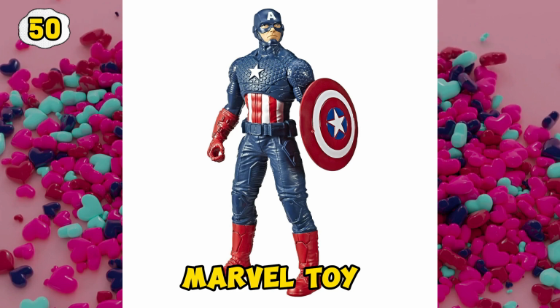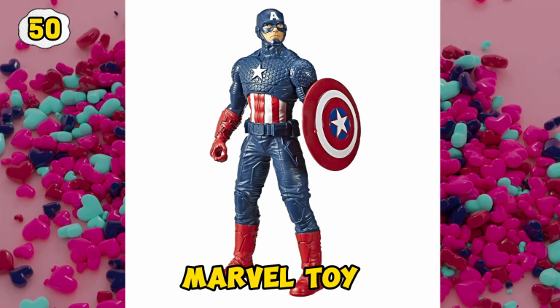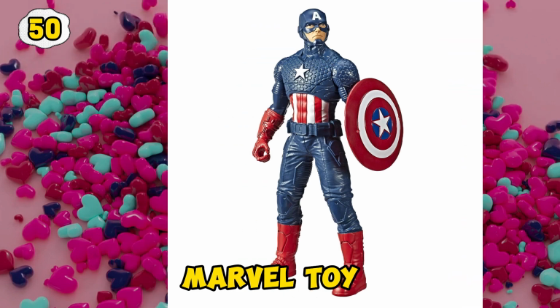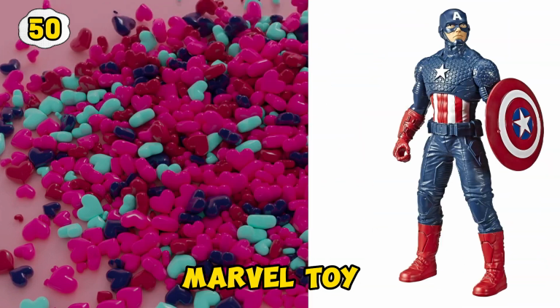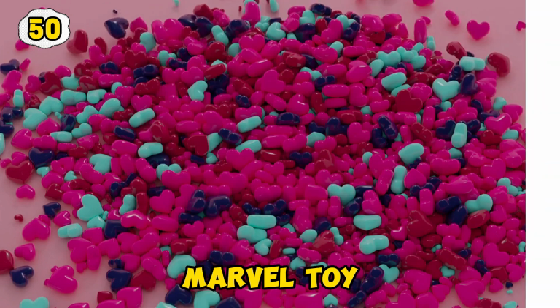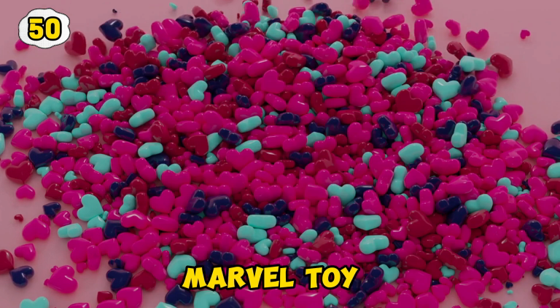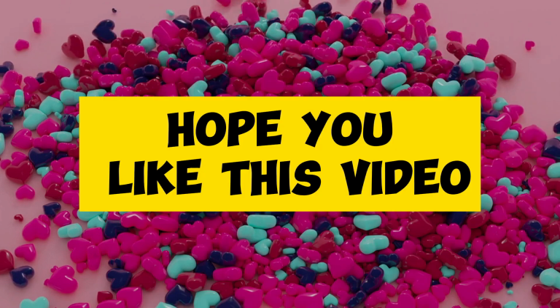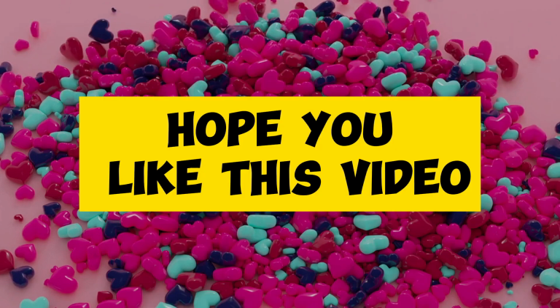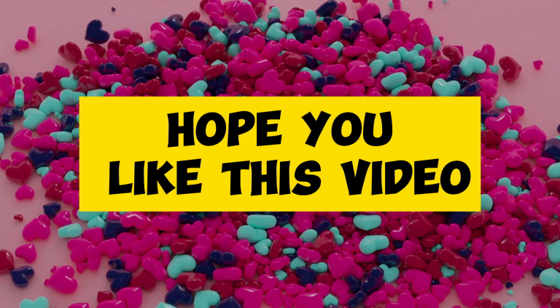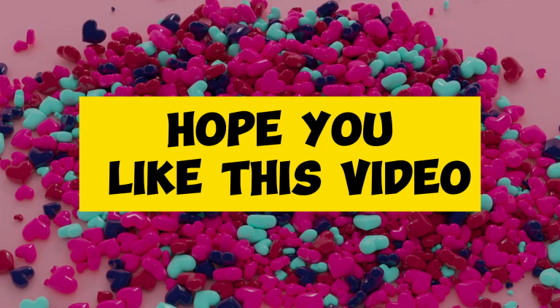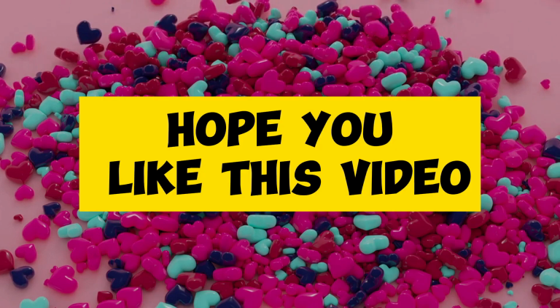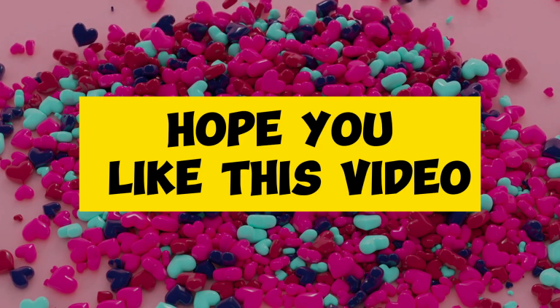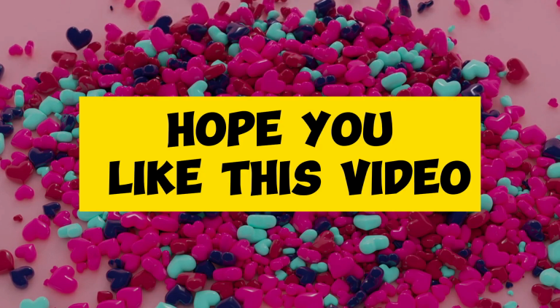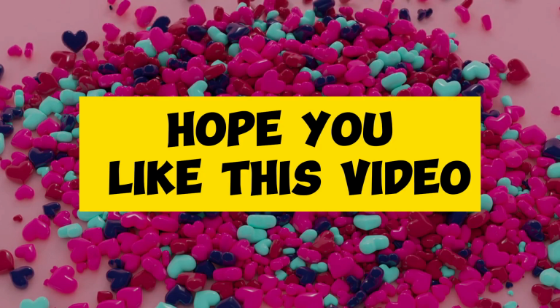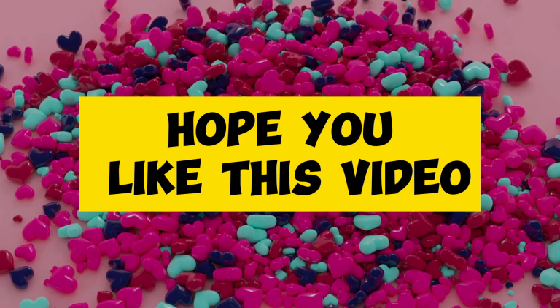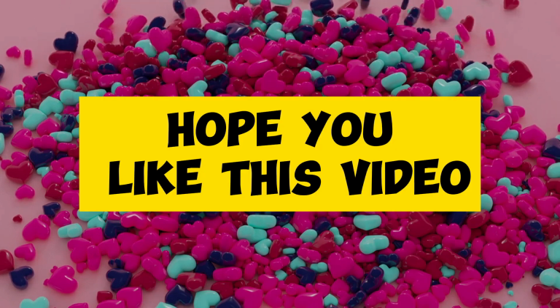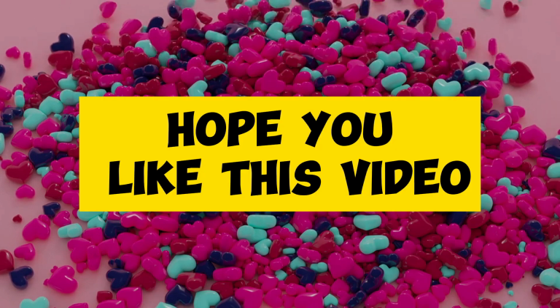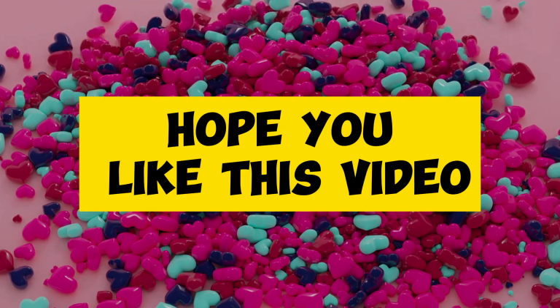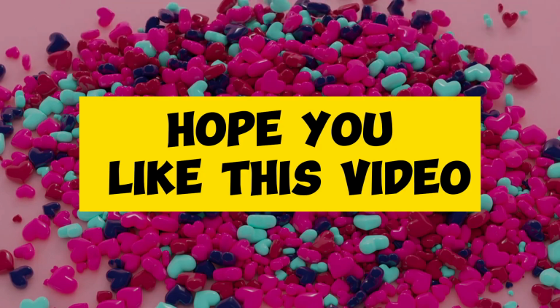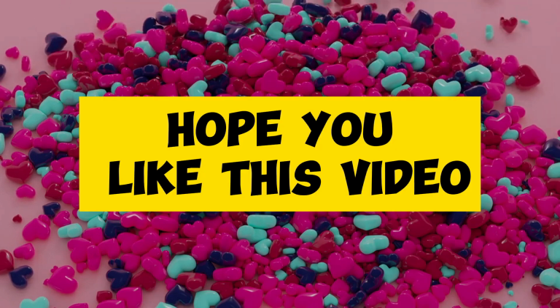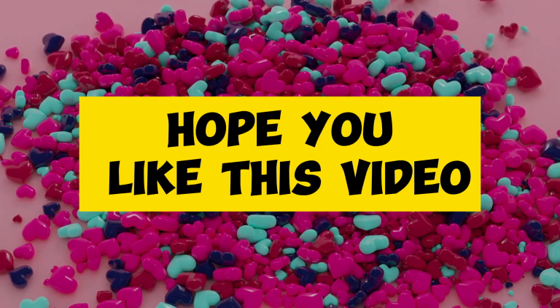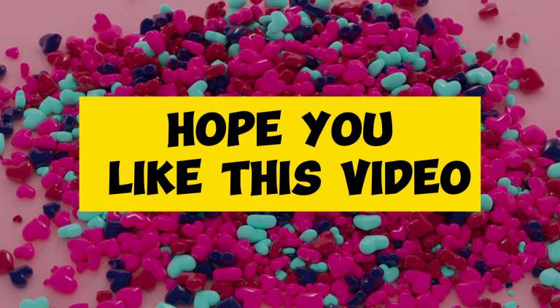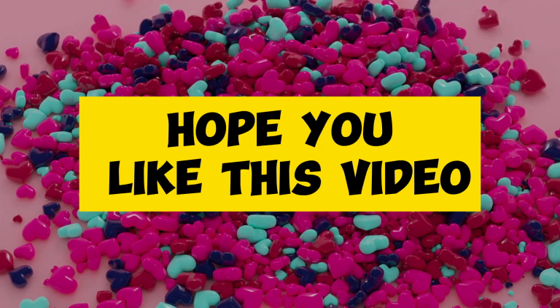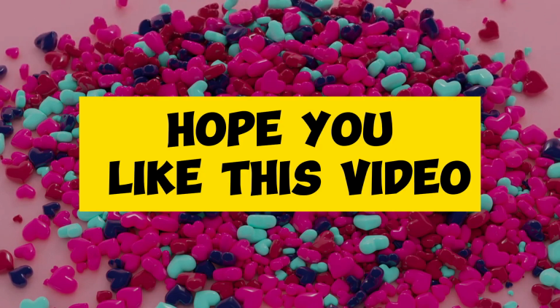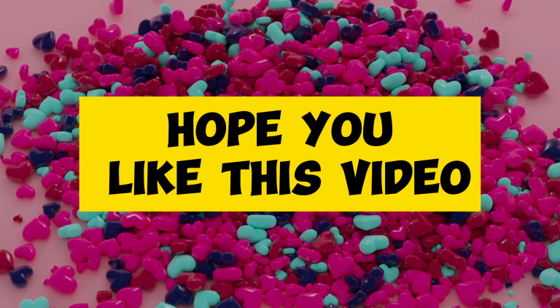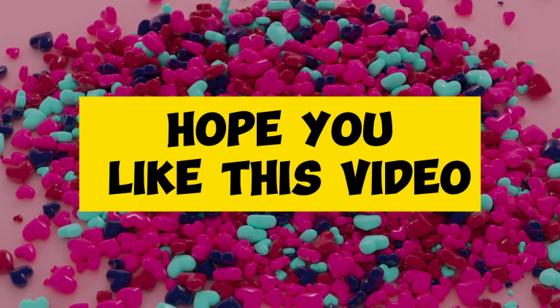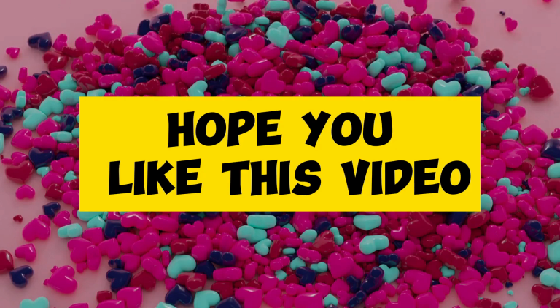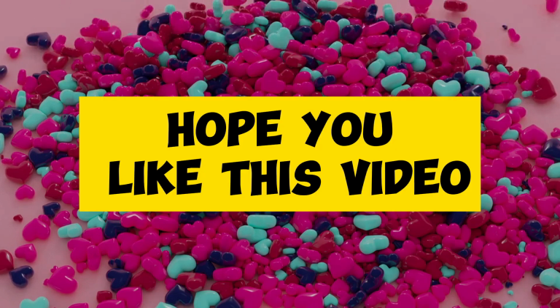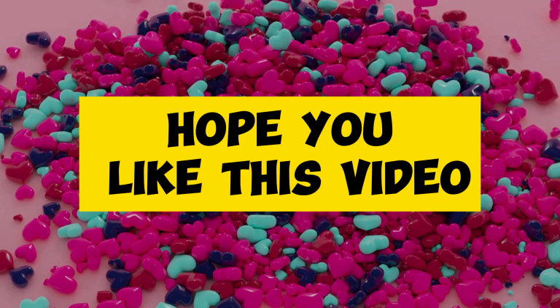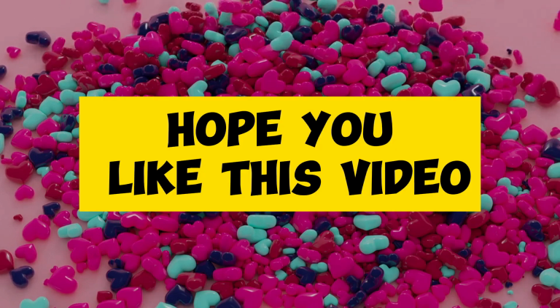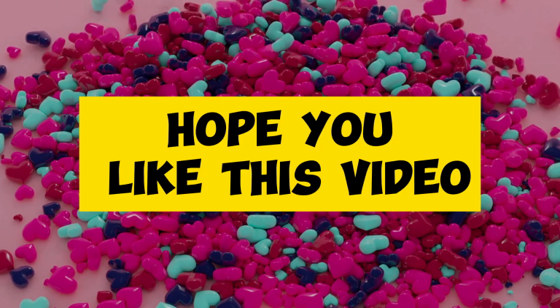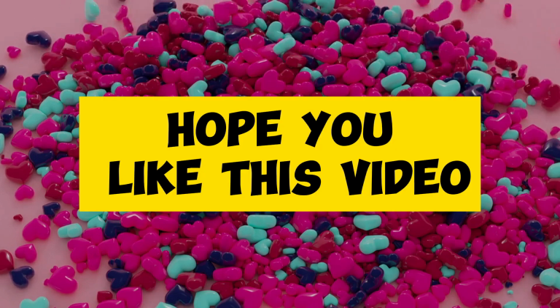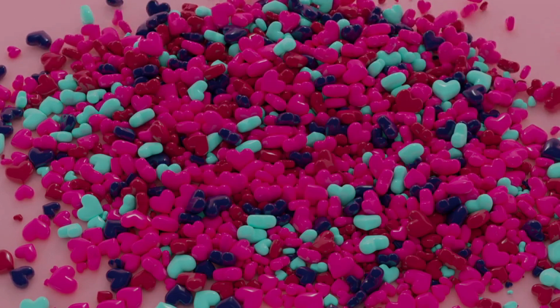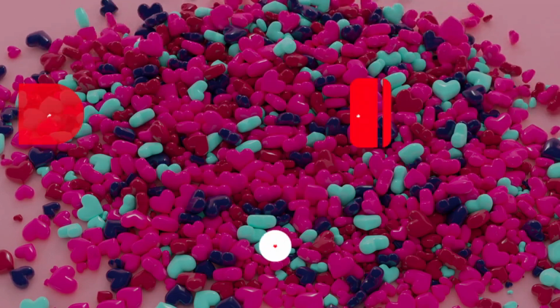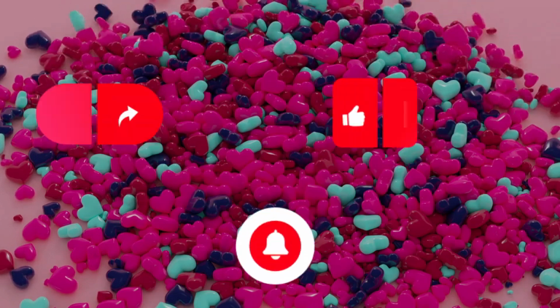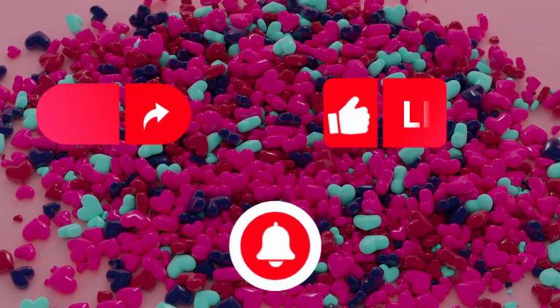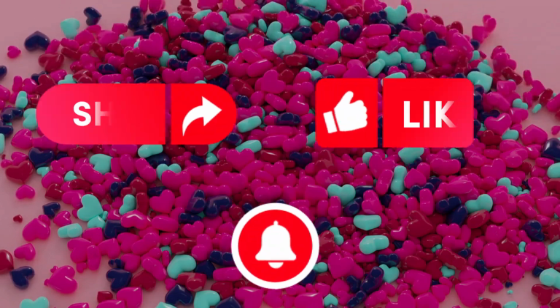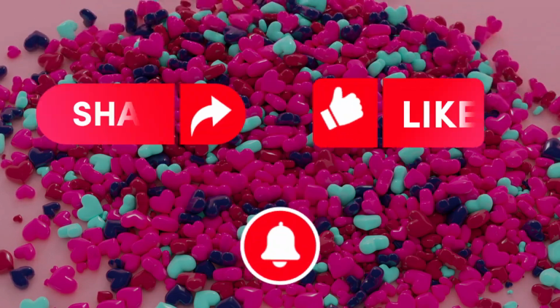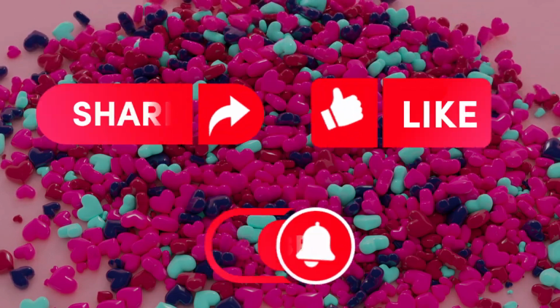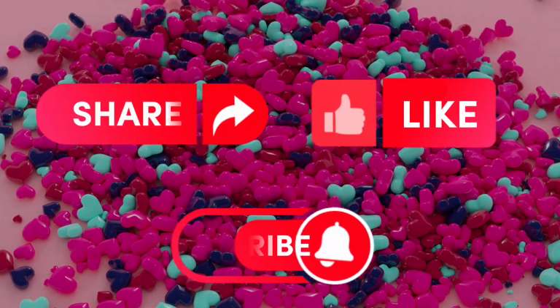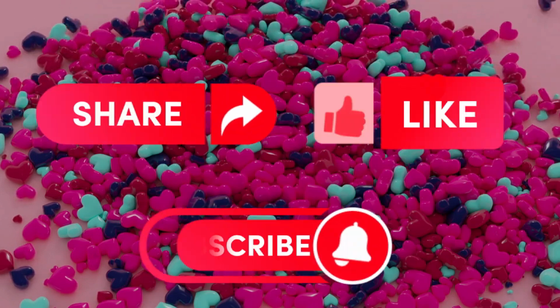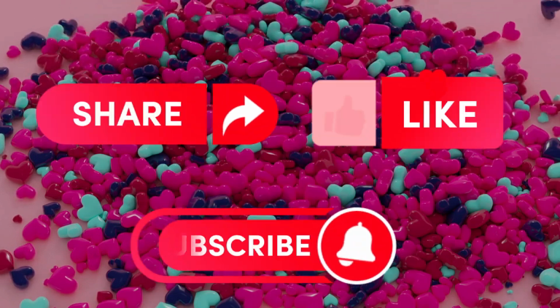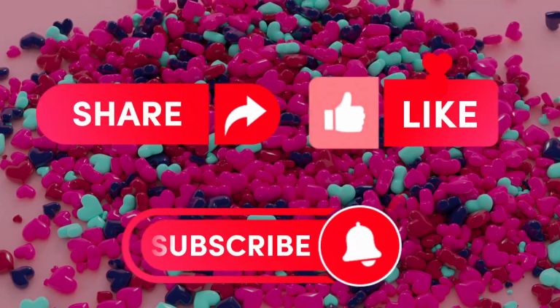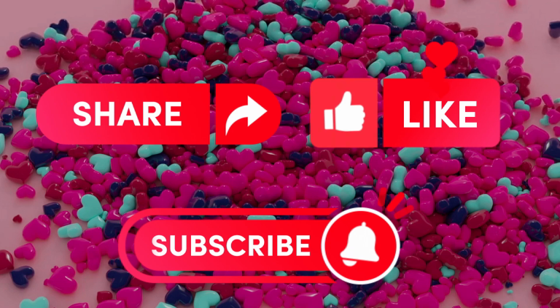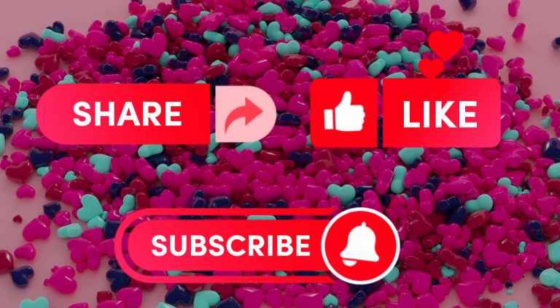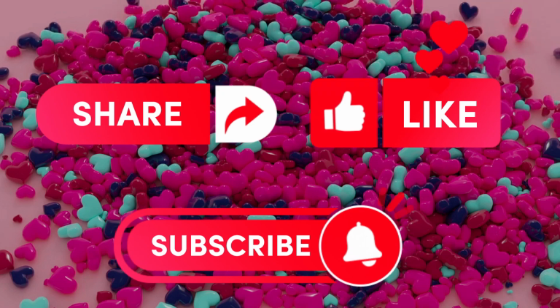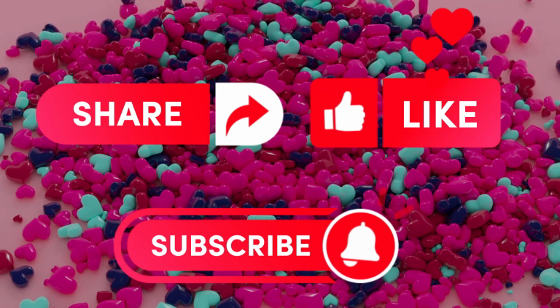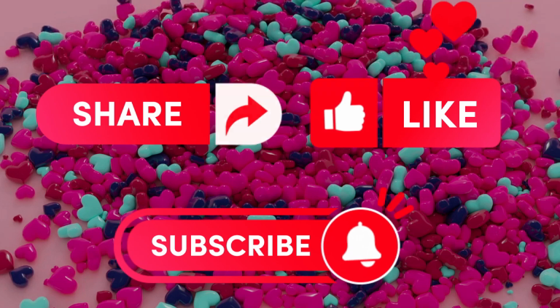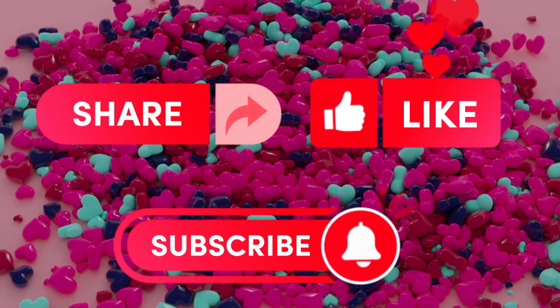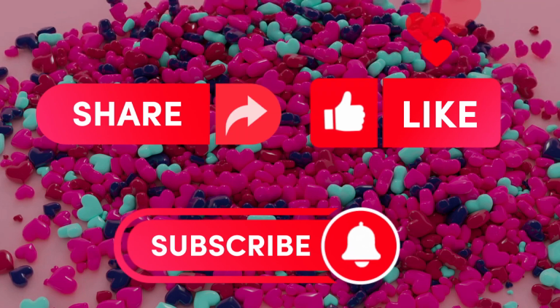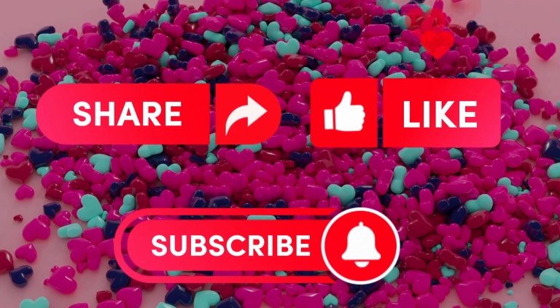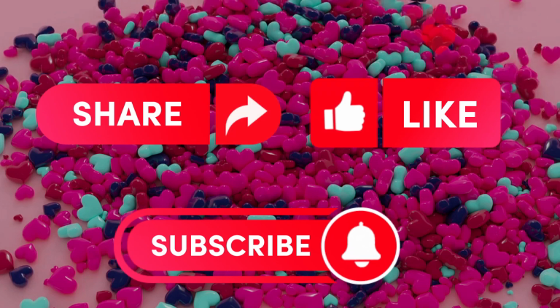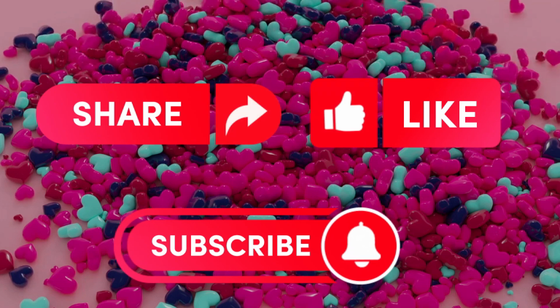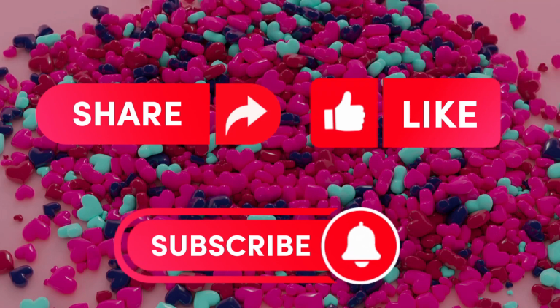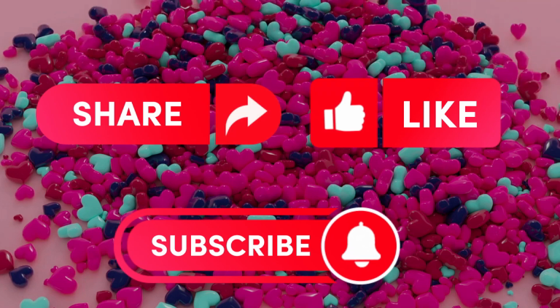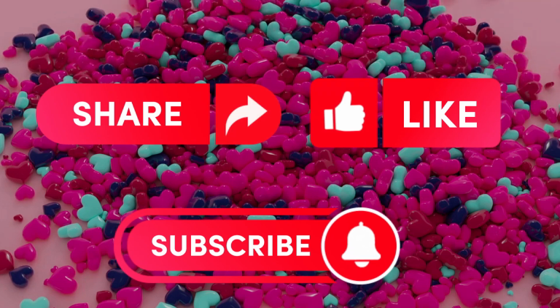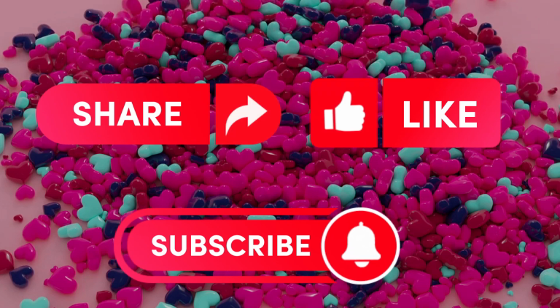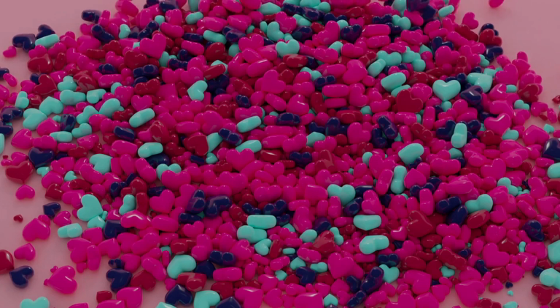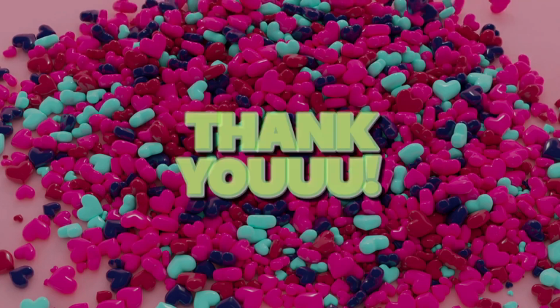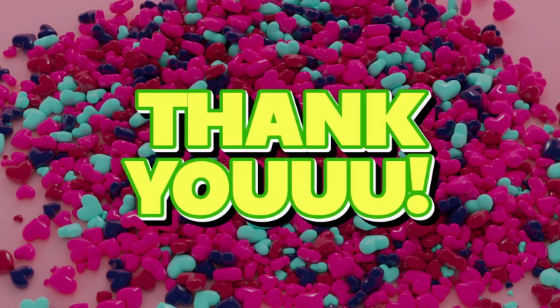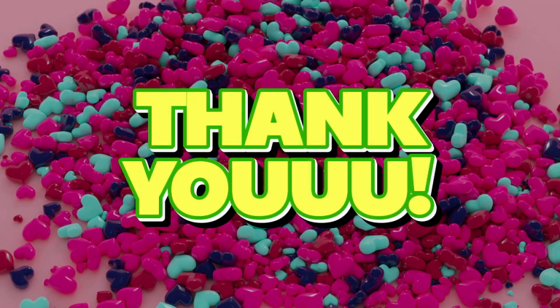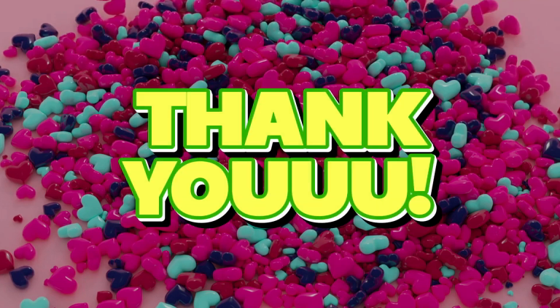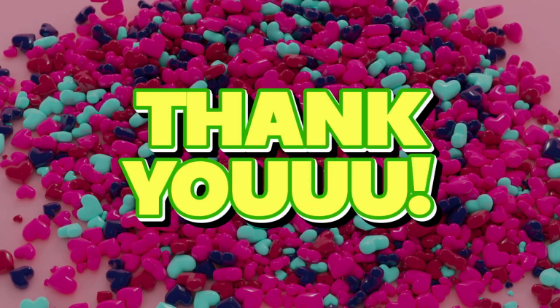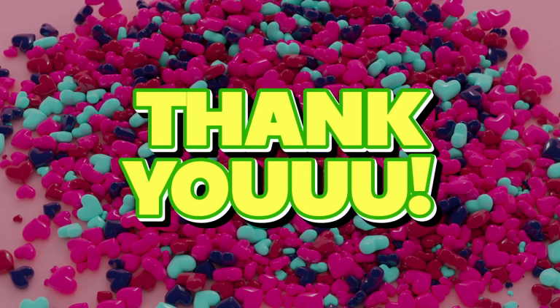Hope you like this video. Like, share, subscribe. Thank you.